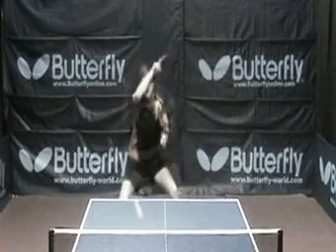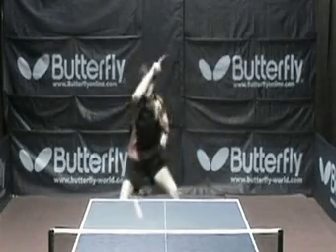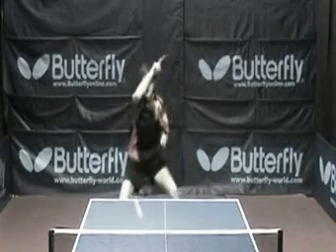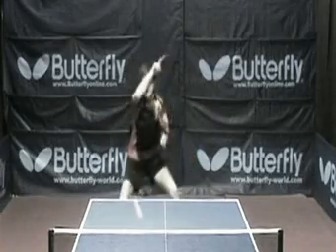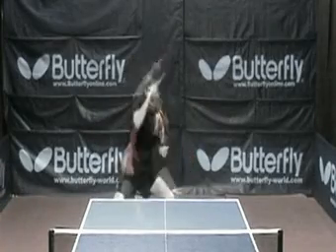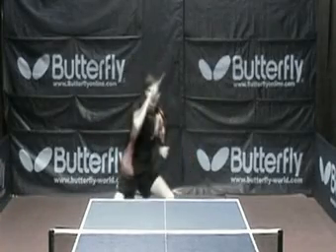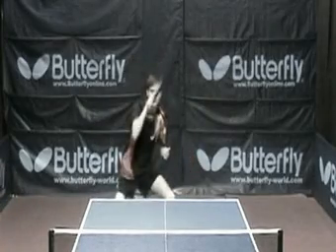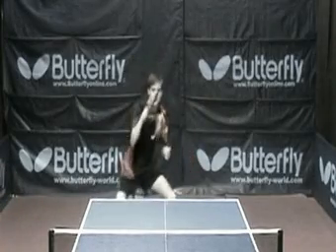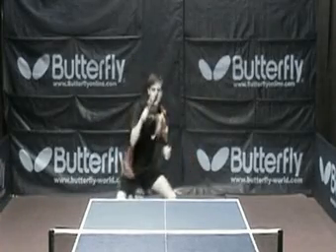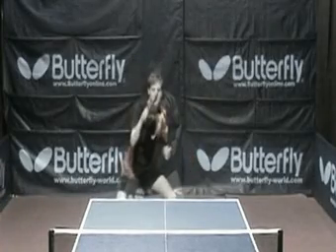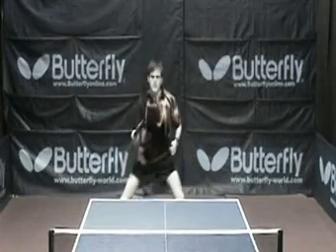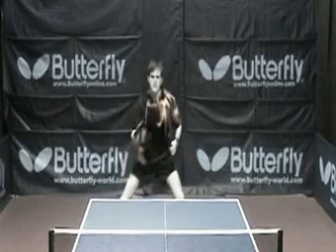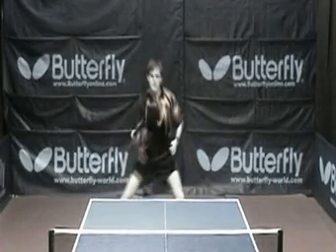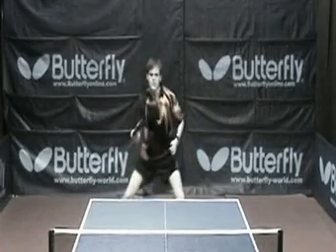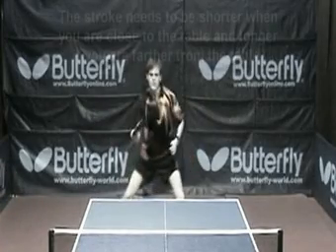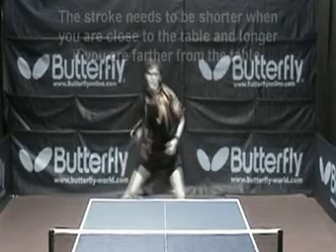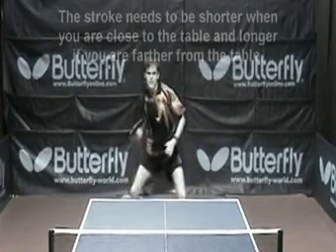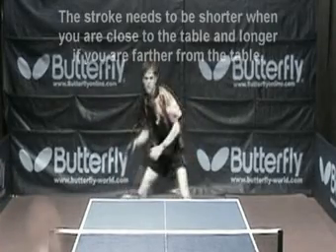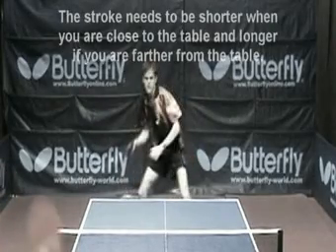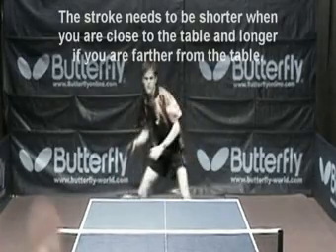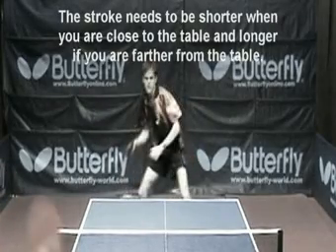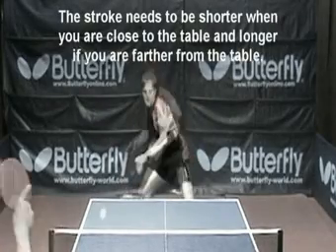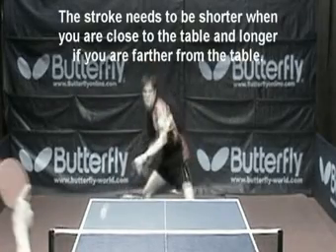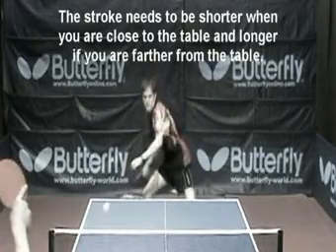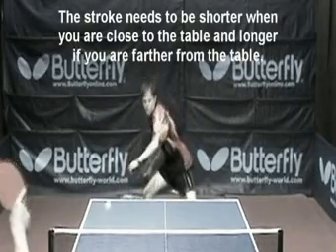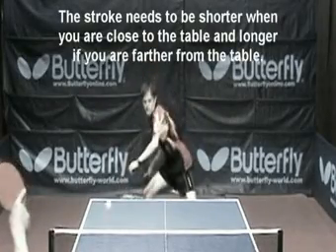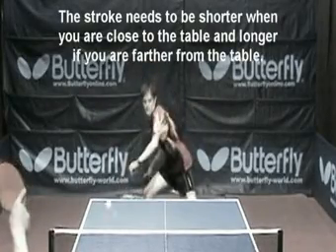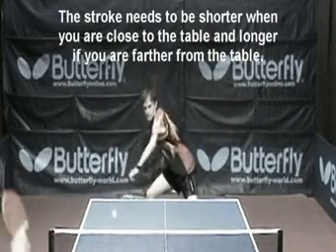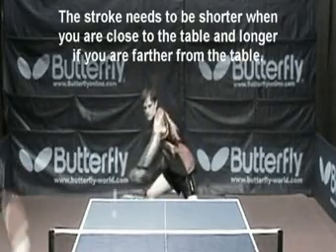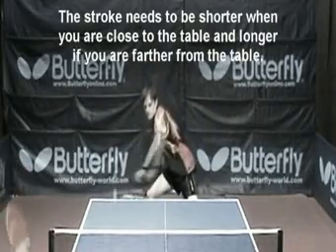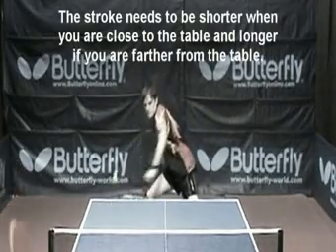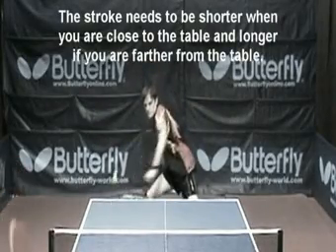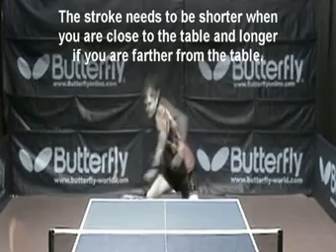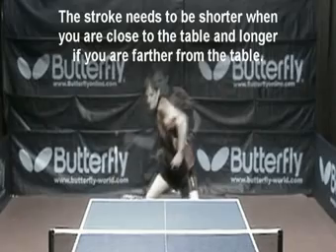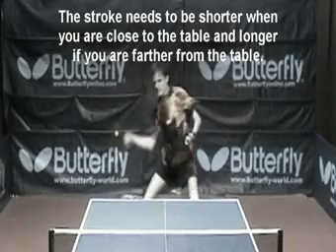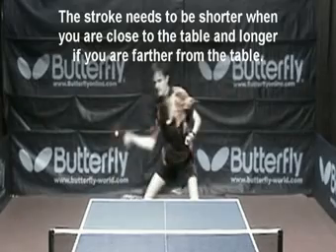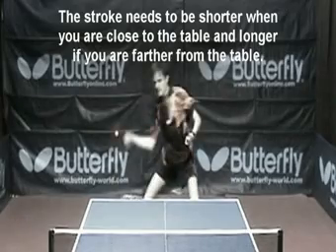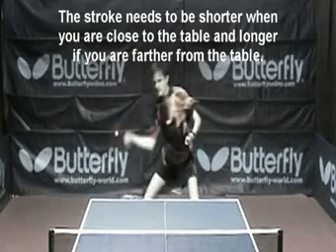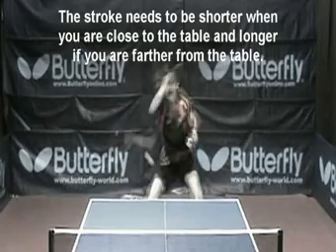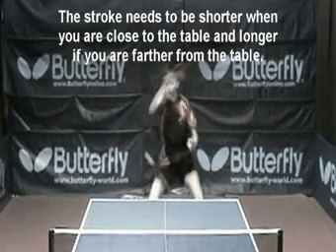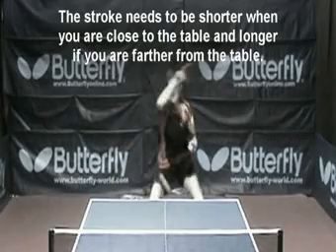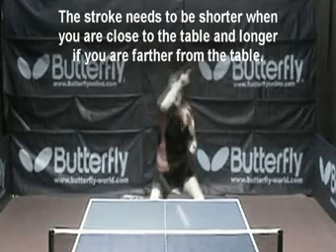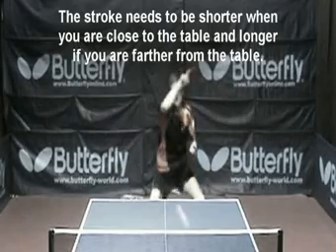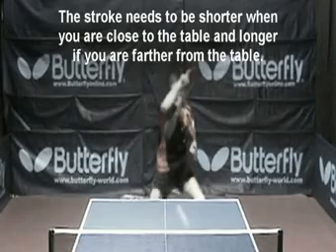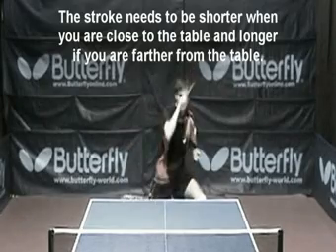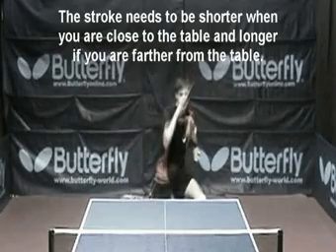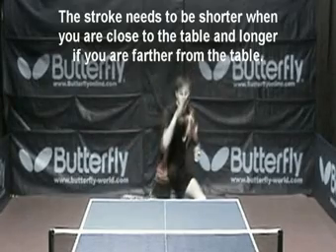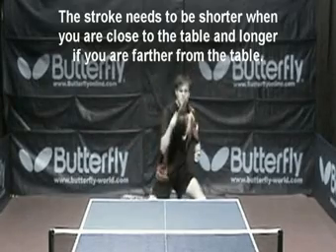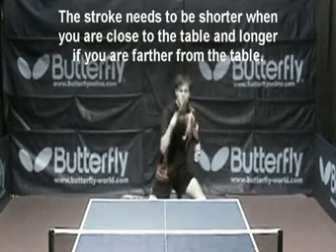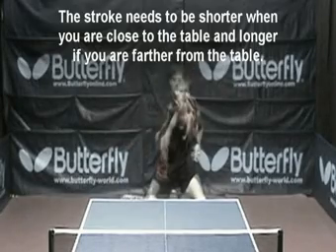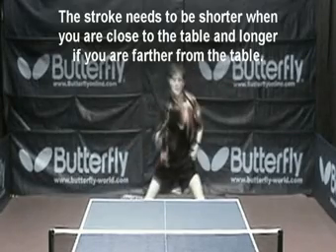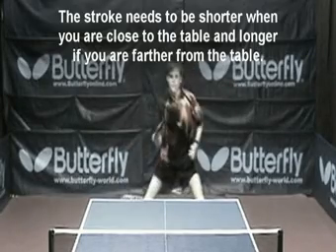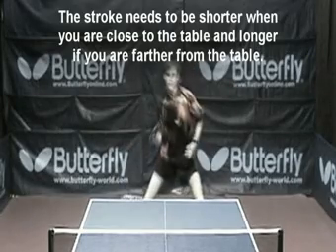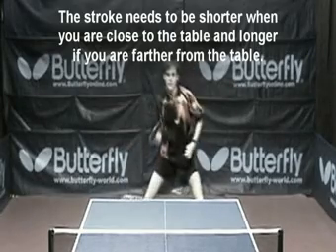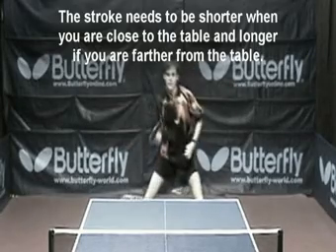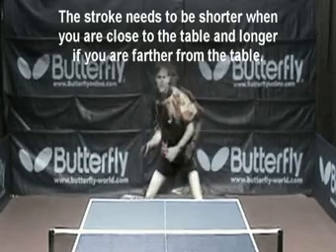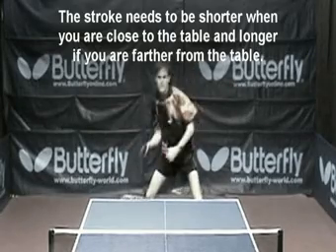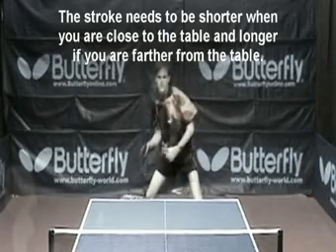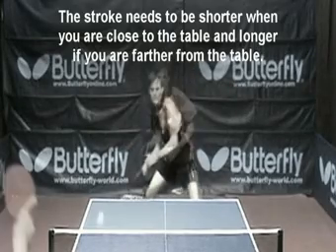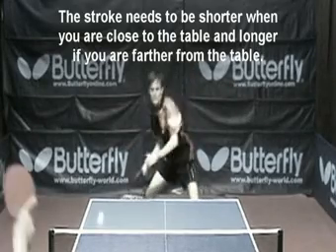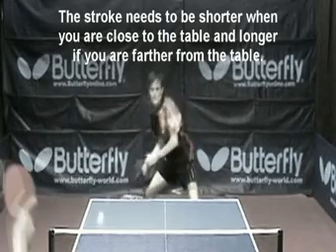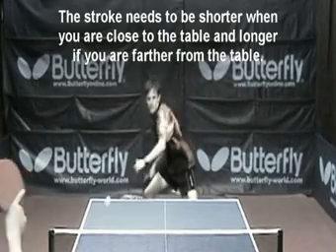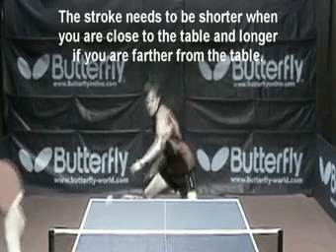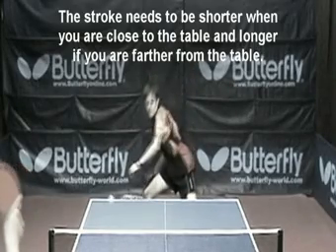The swing. The stroke needs to be shorter when you are close to the table and a bit longer if you are farther from the table.